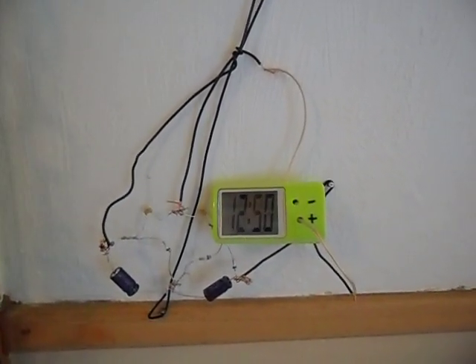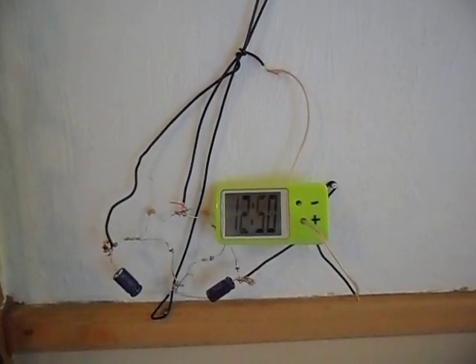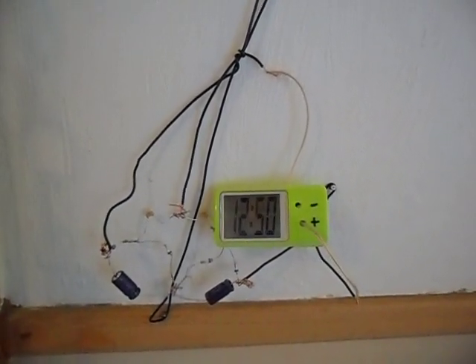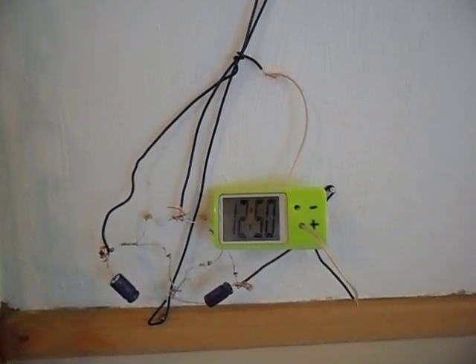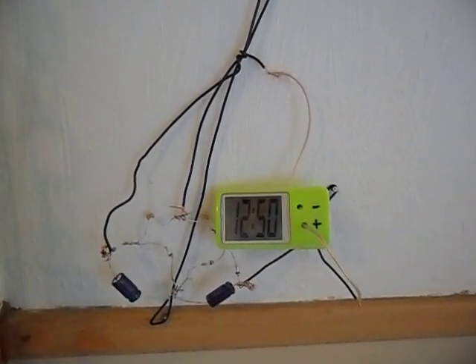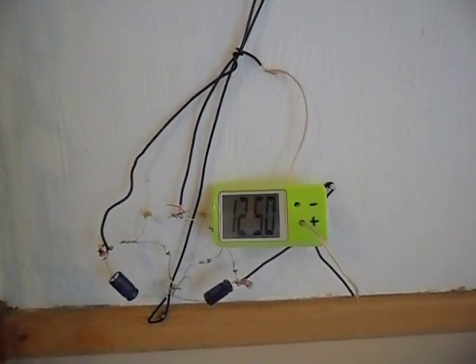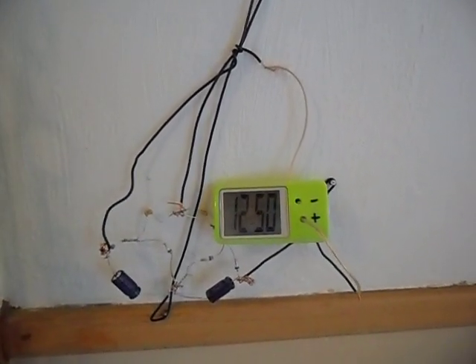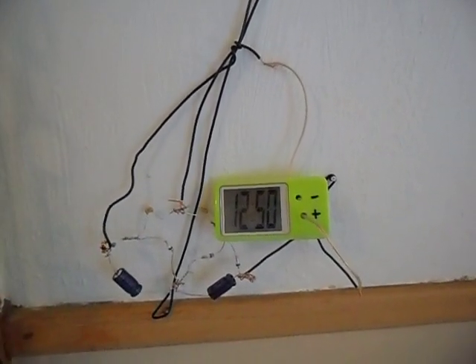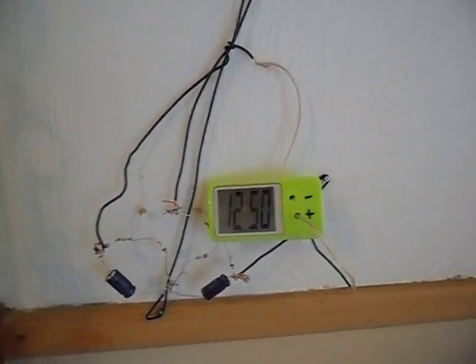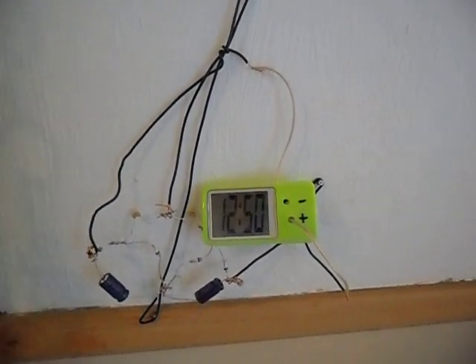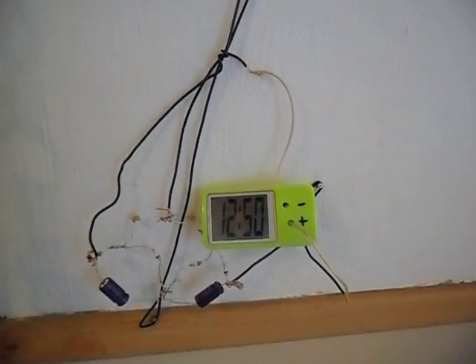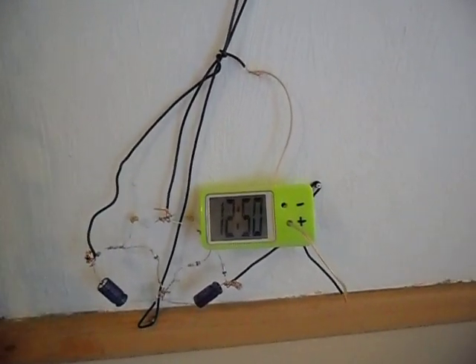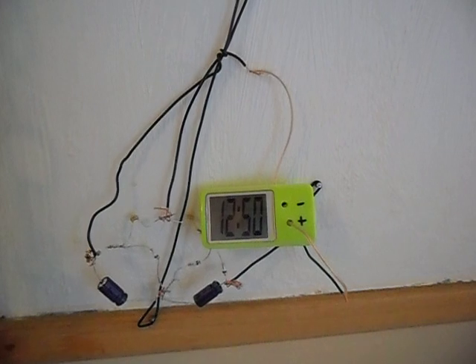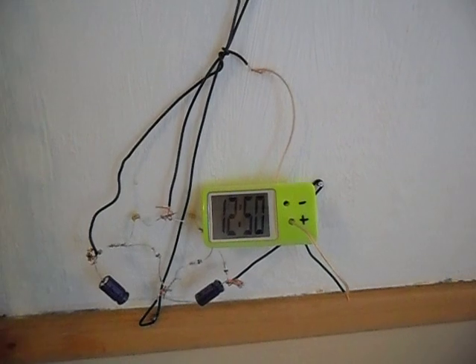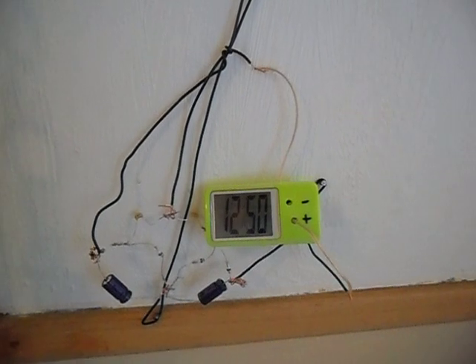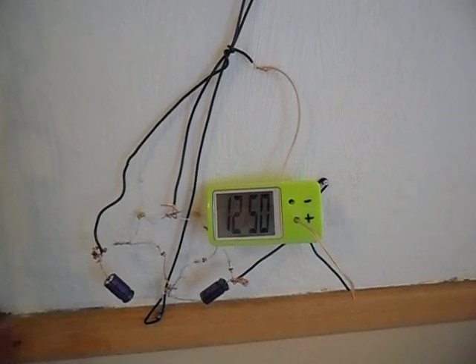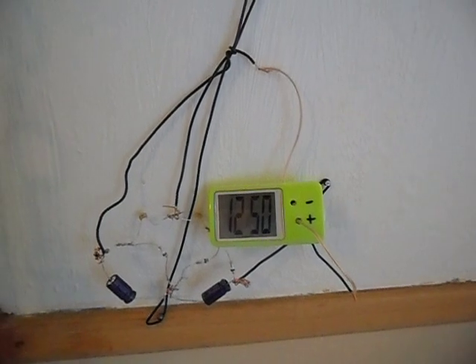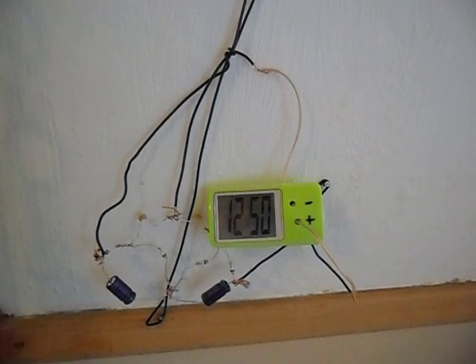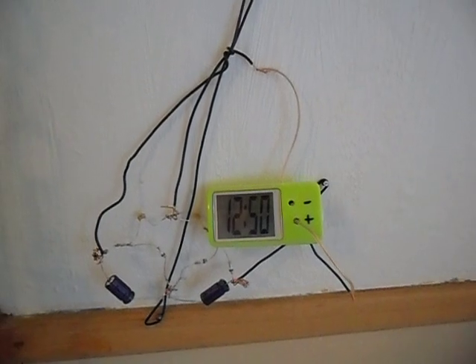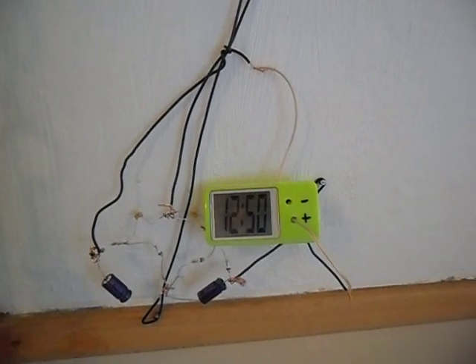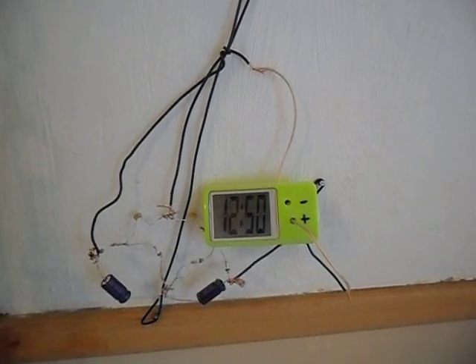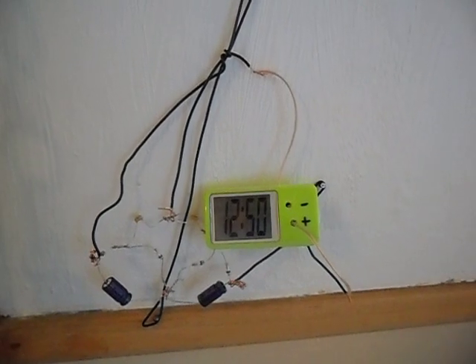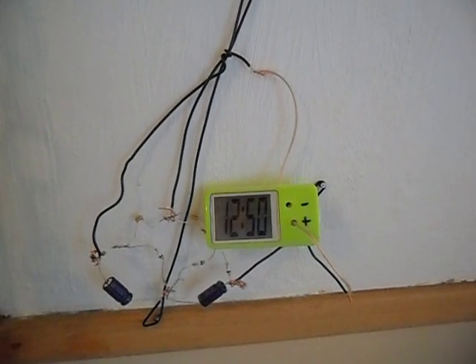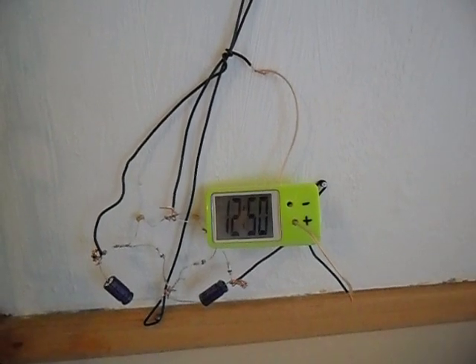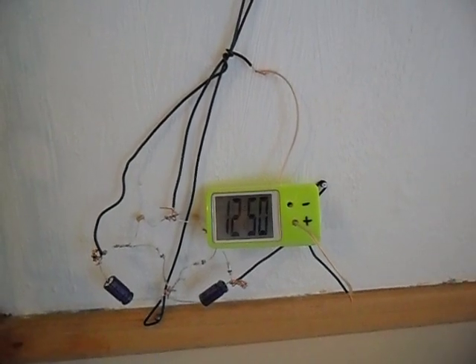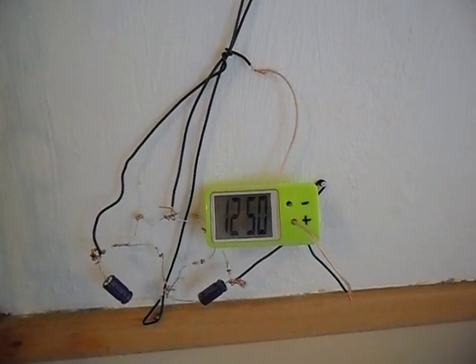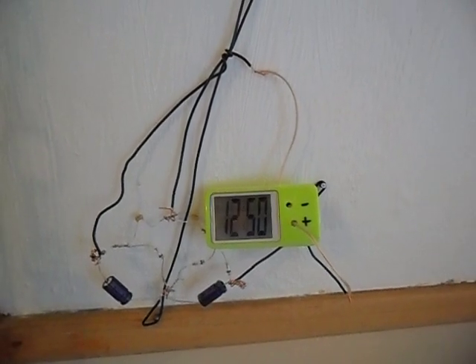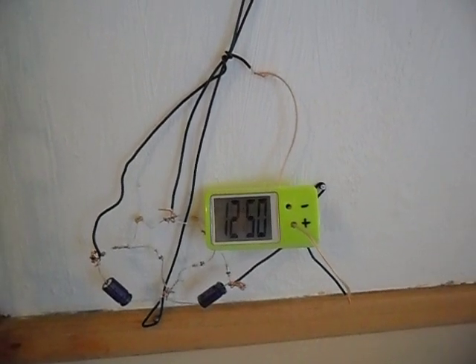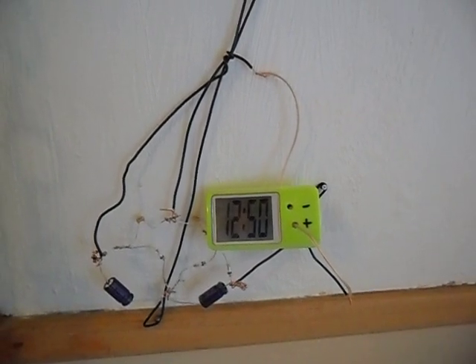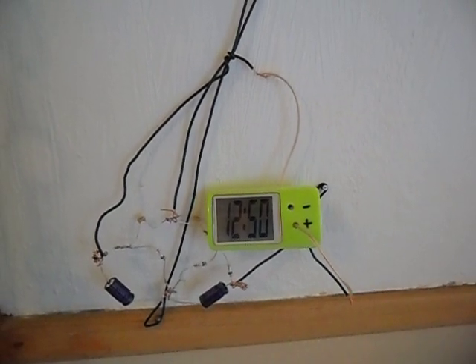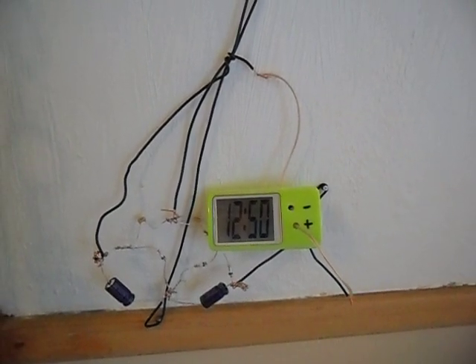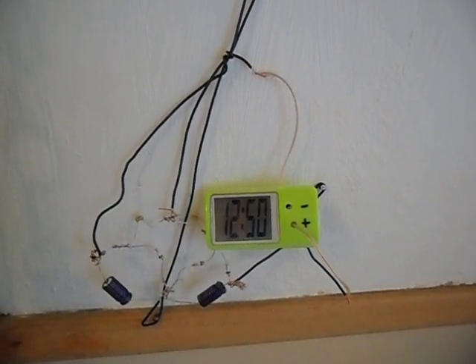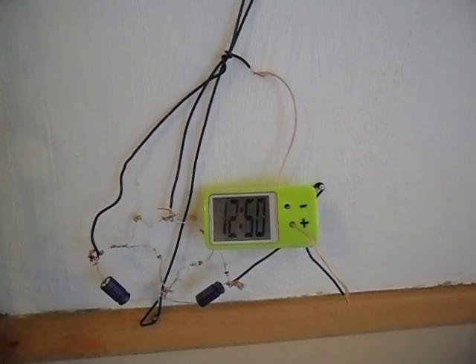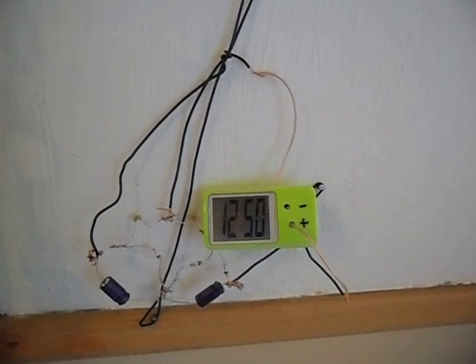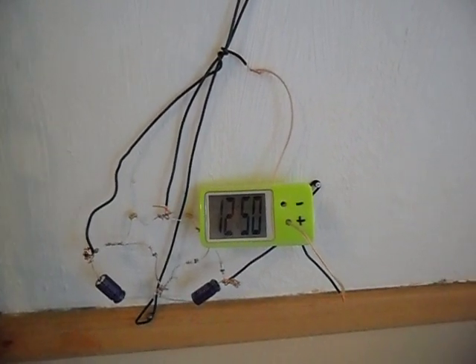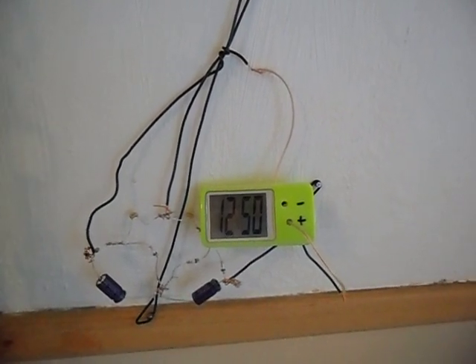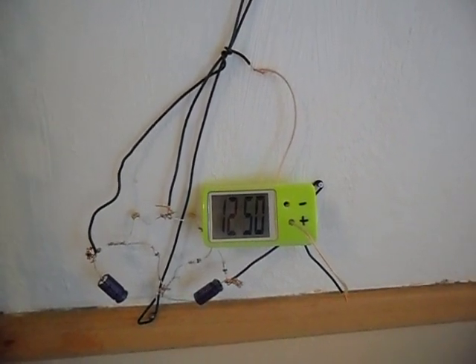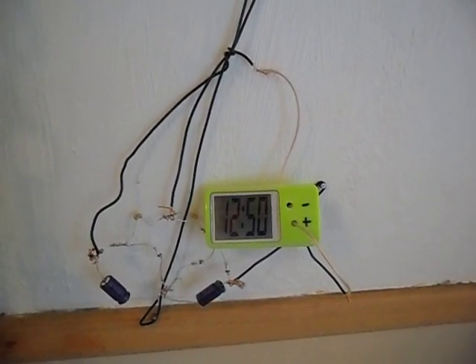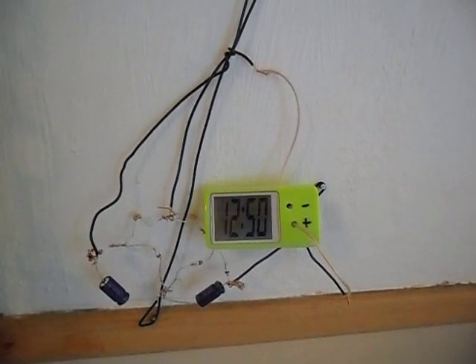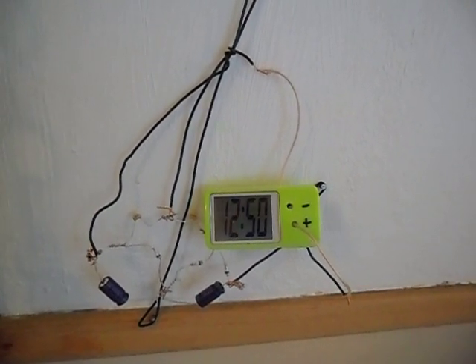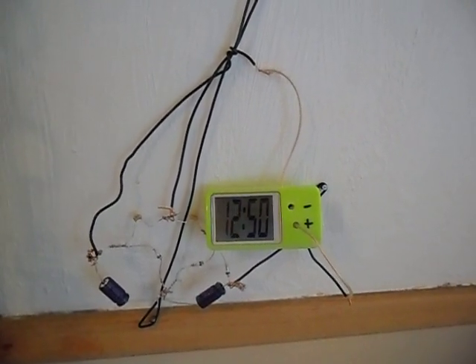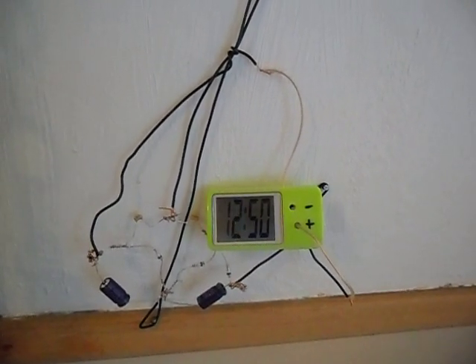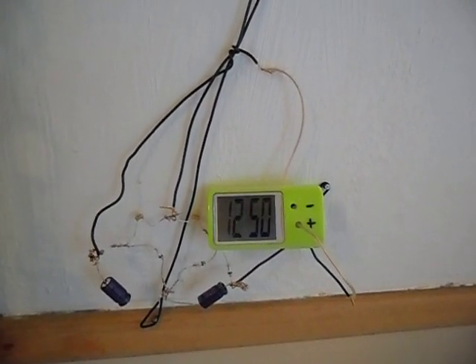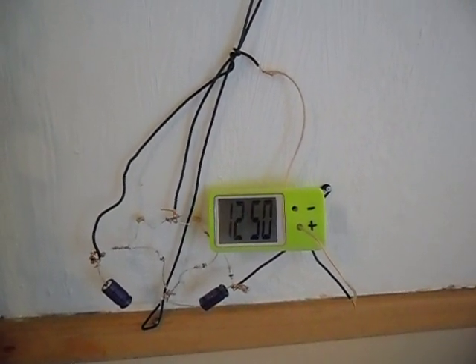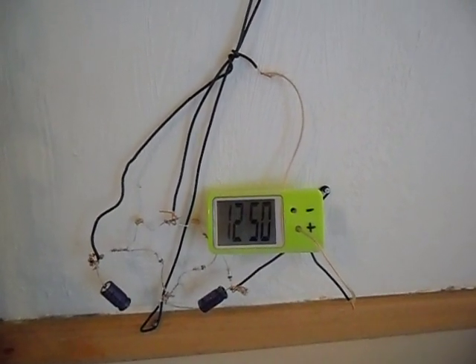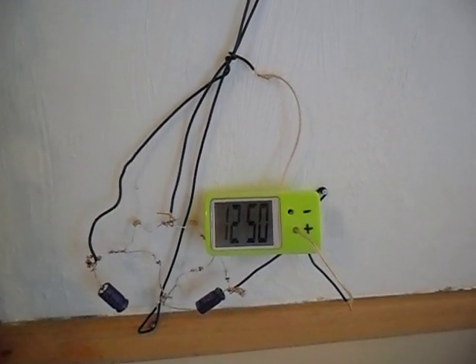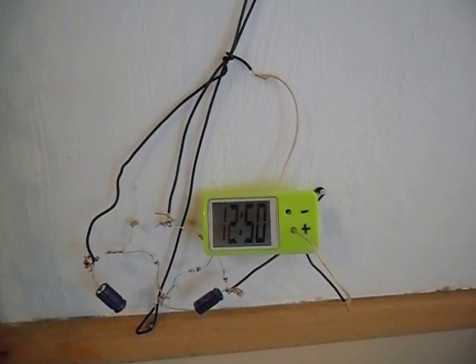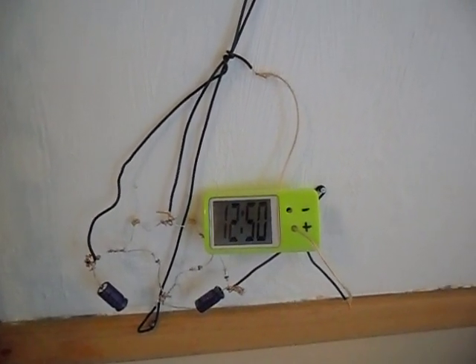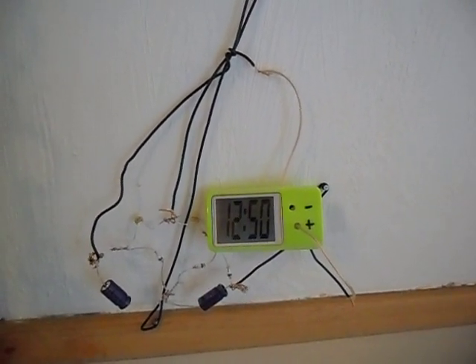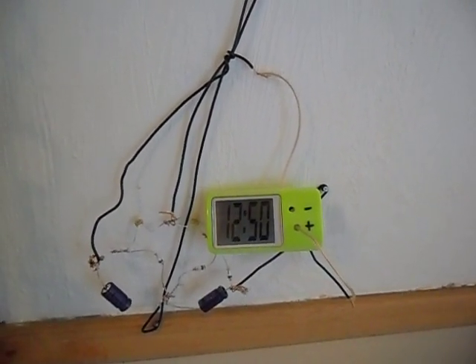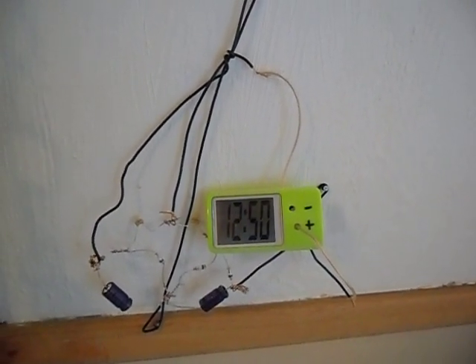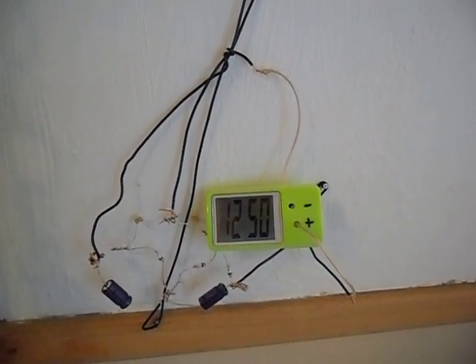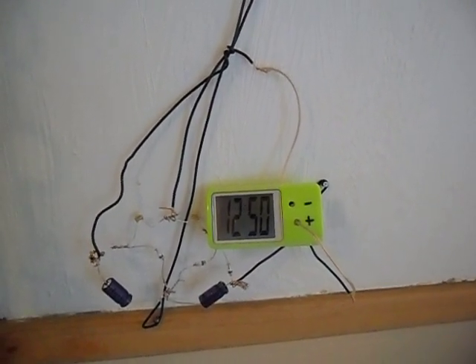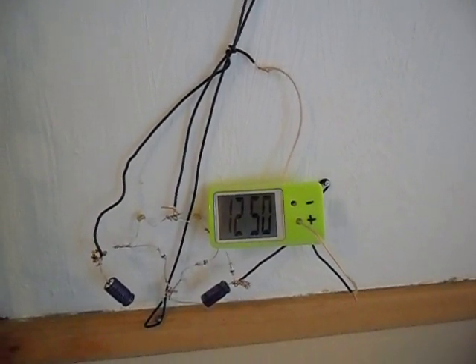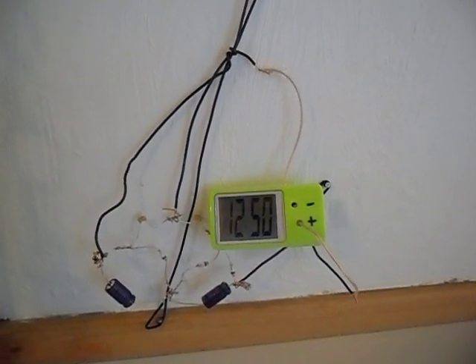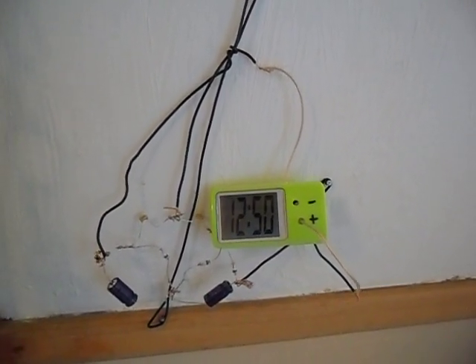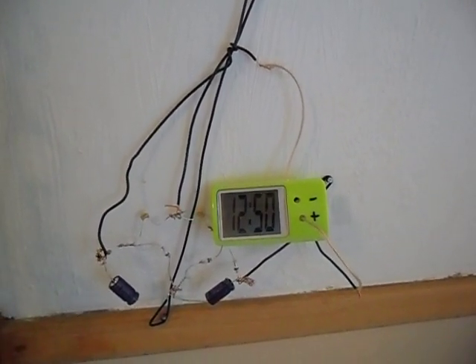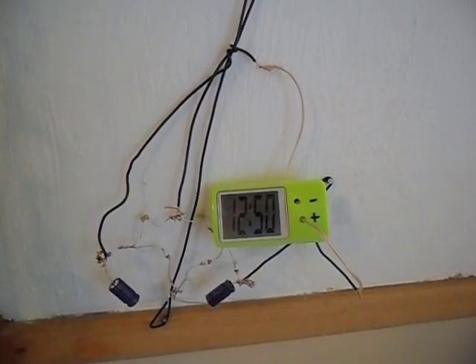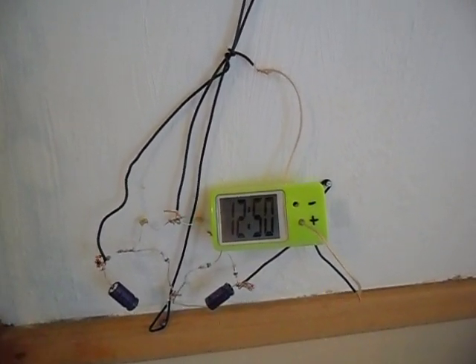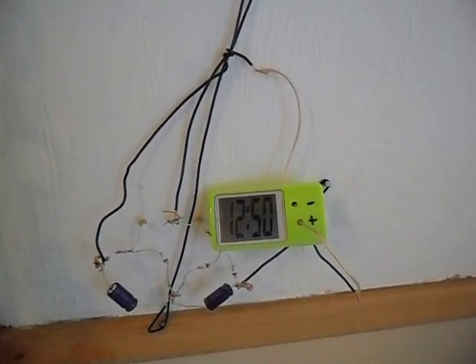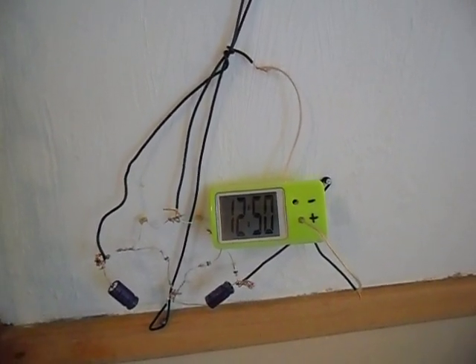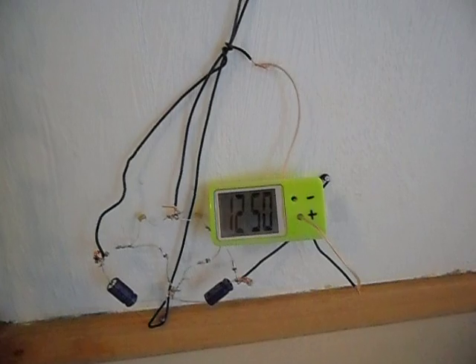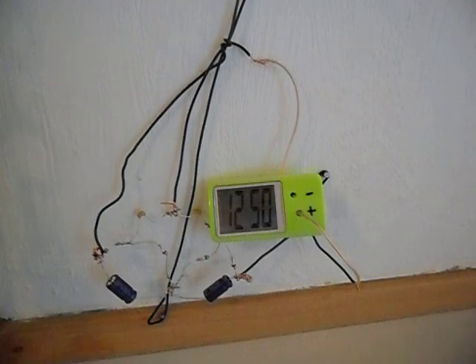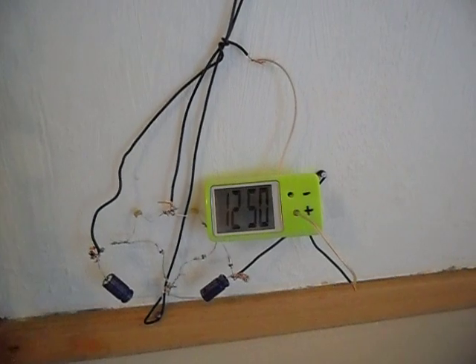Start up the clock and we'll just watch it tick away for fun. Okay, thanks, bye.